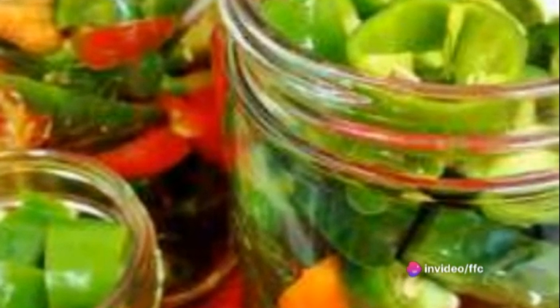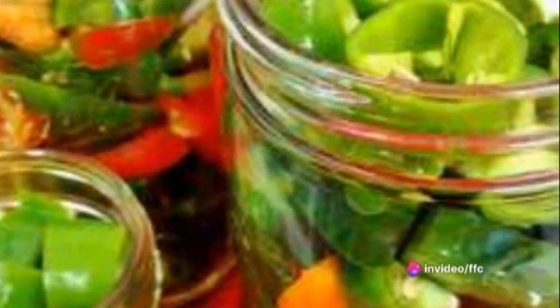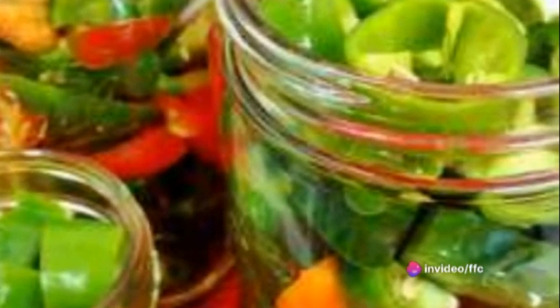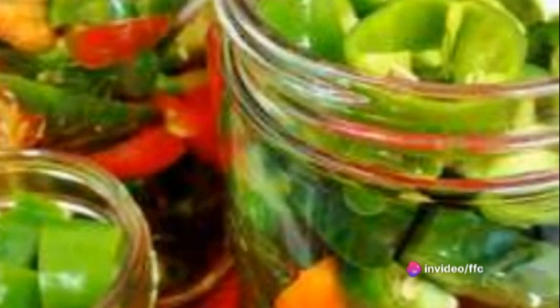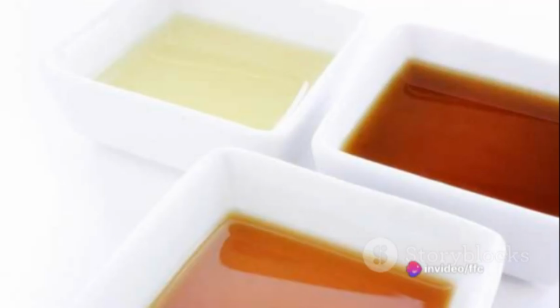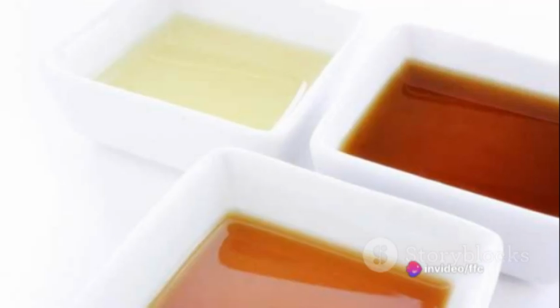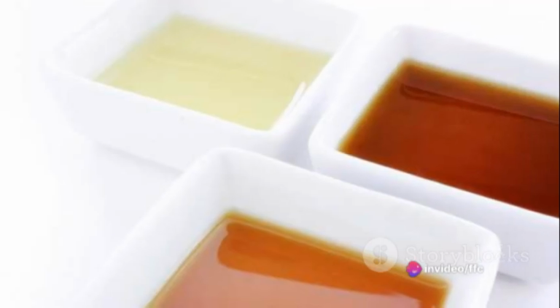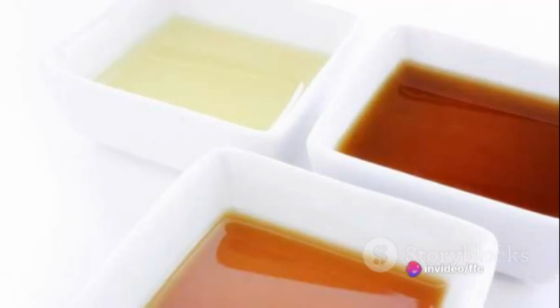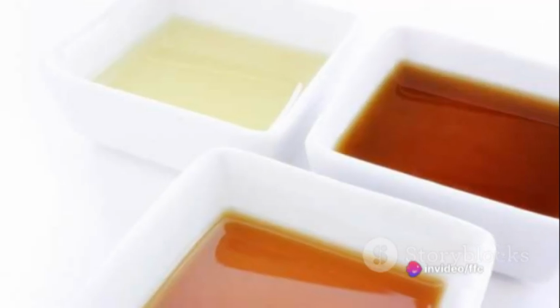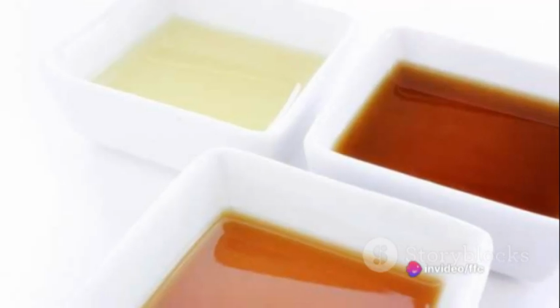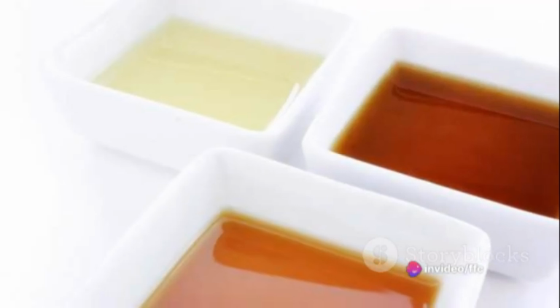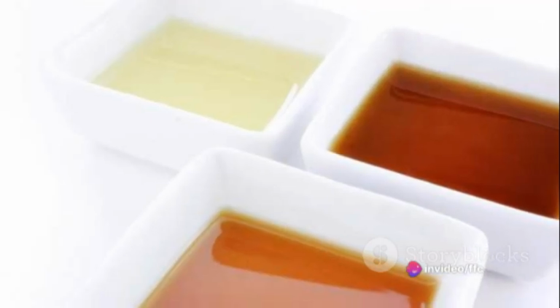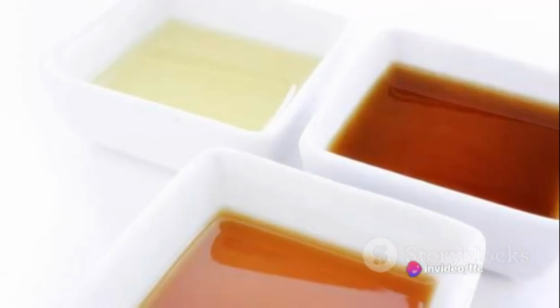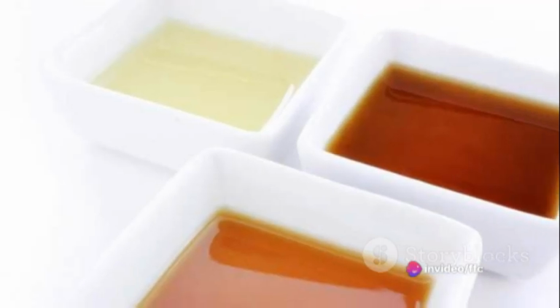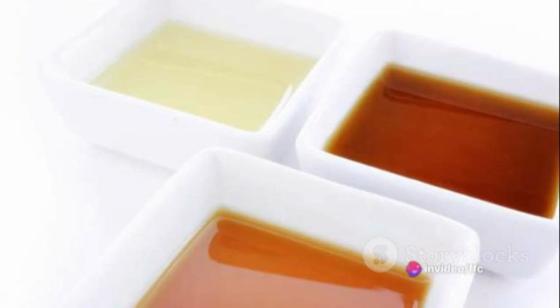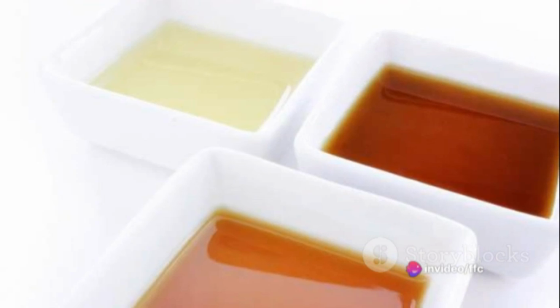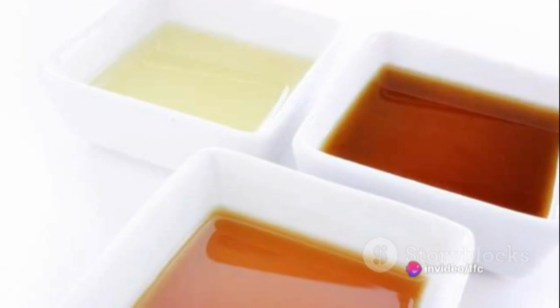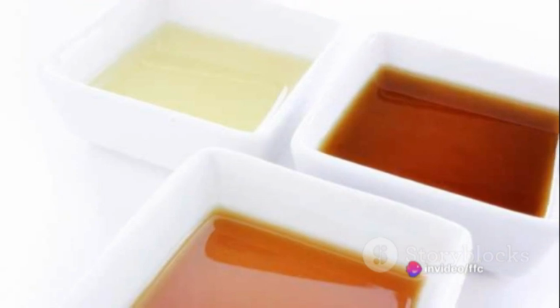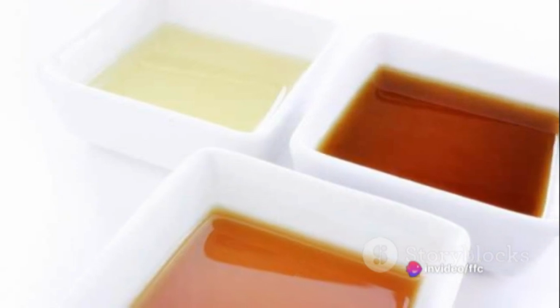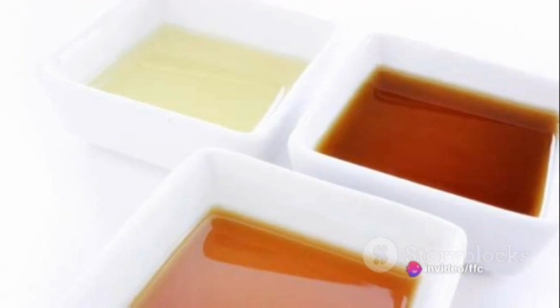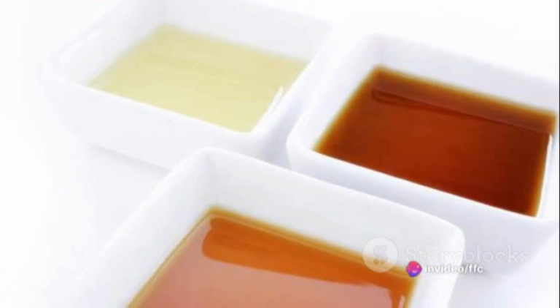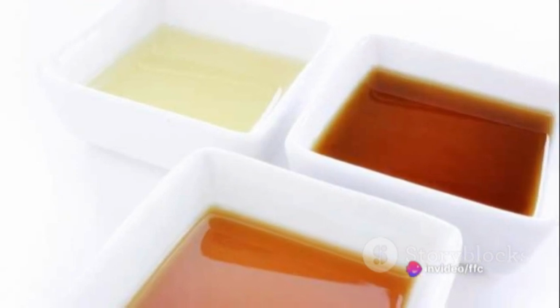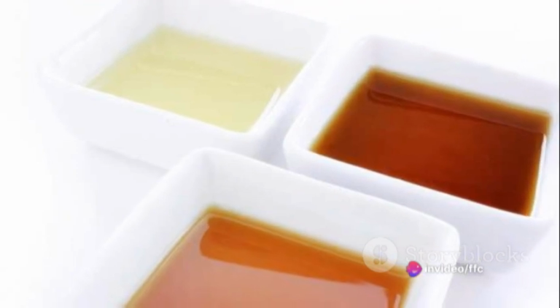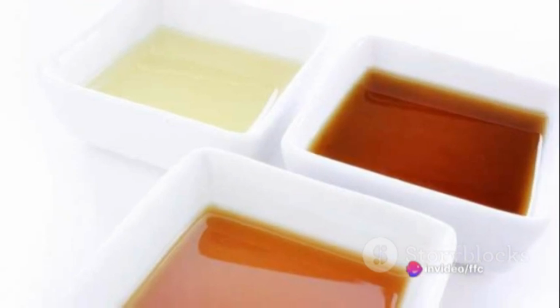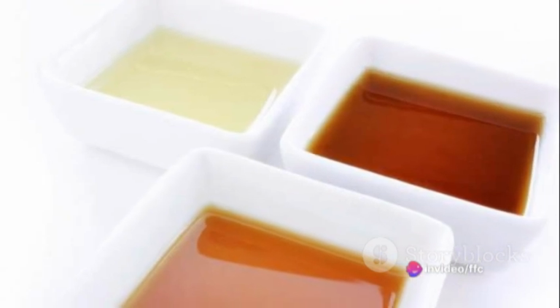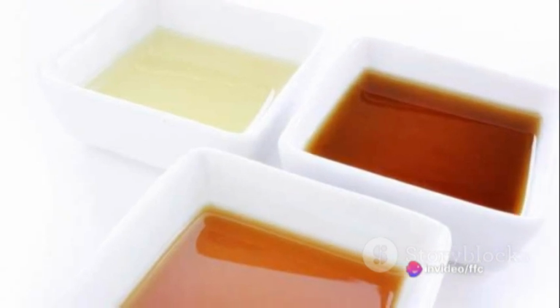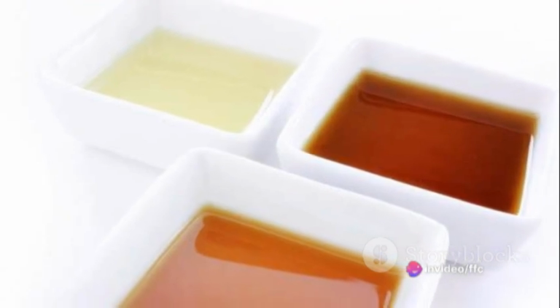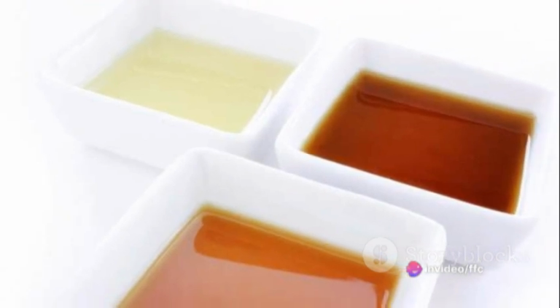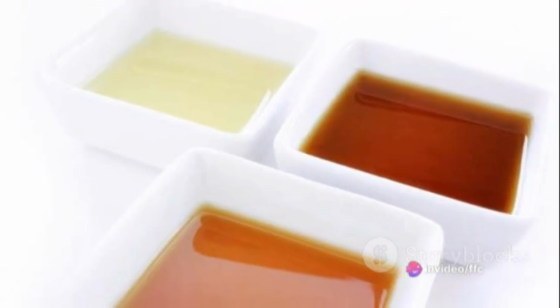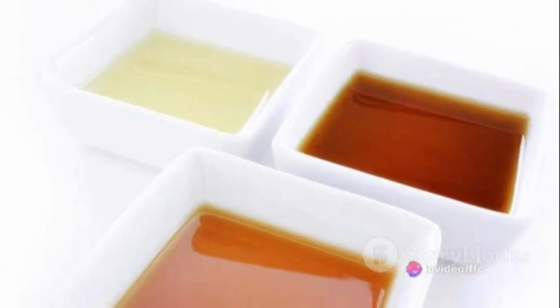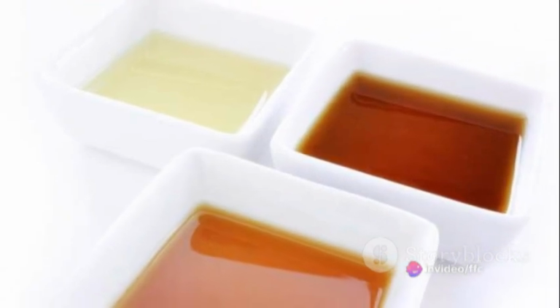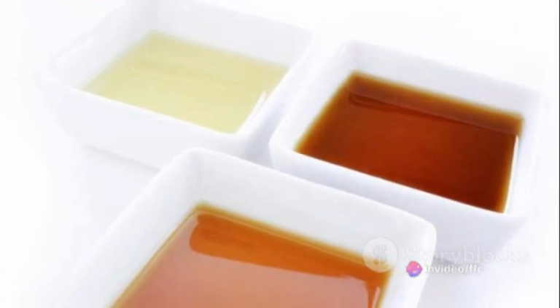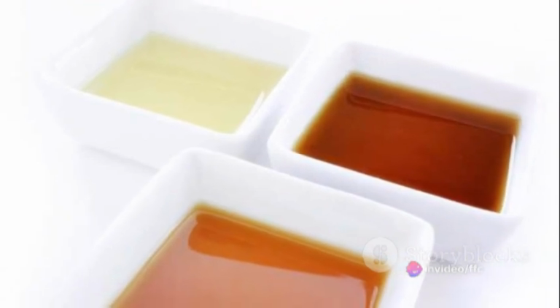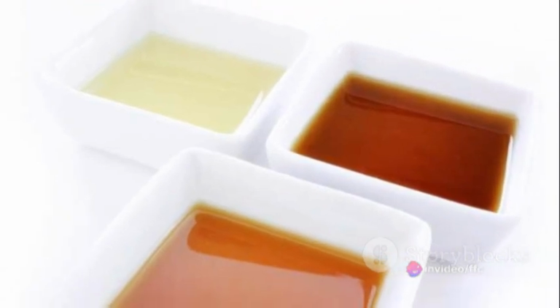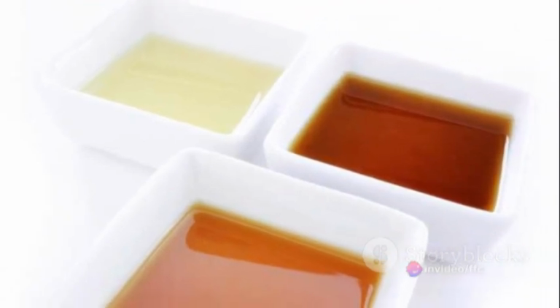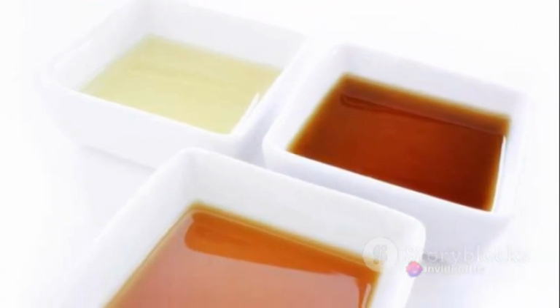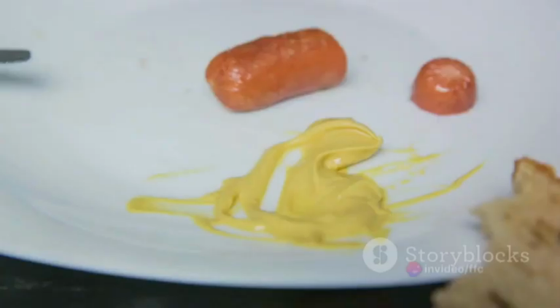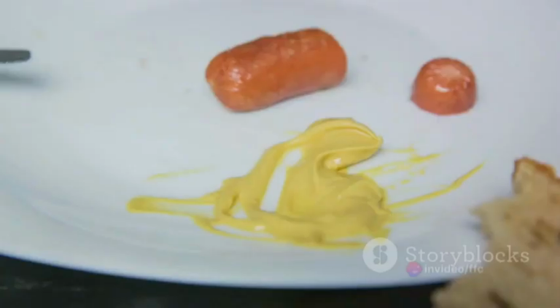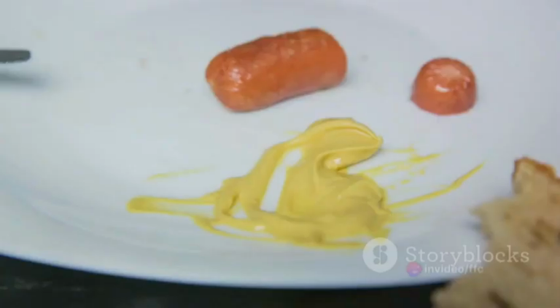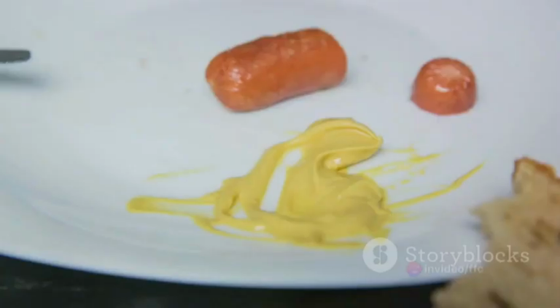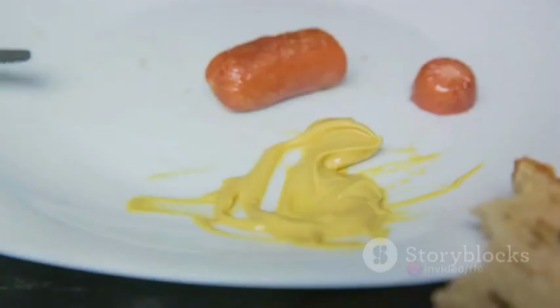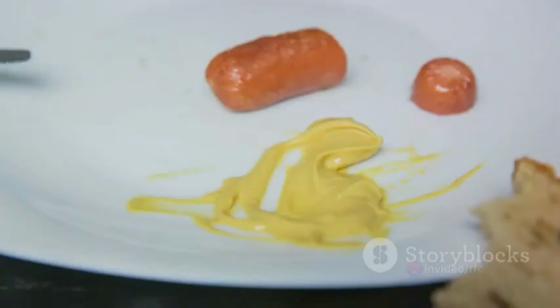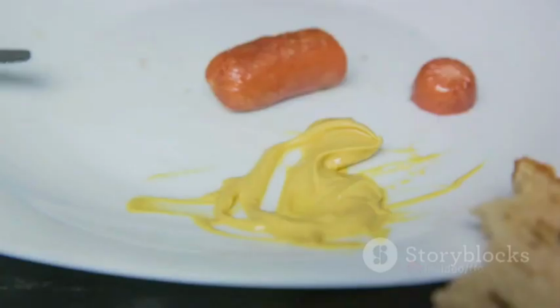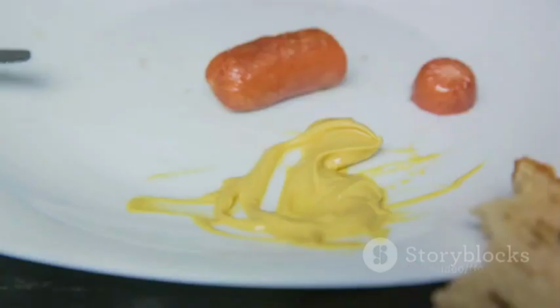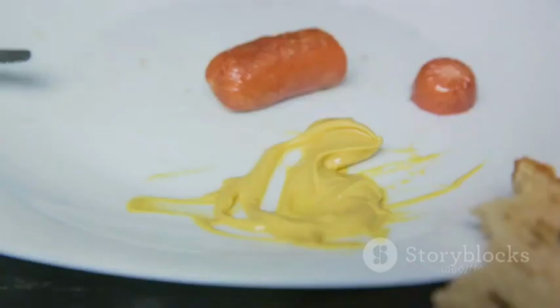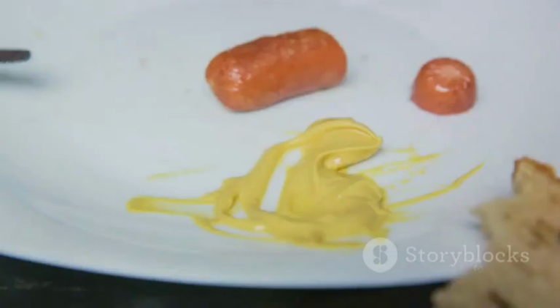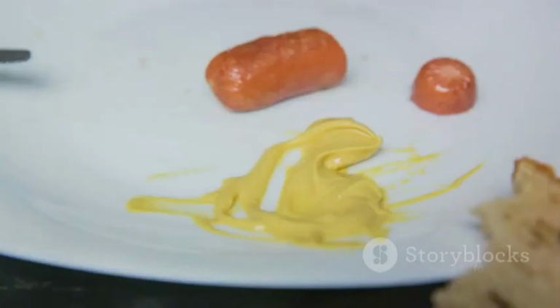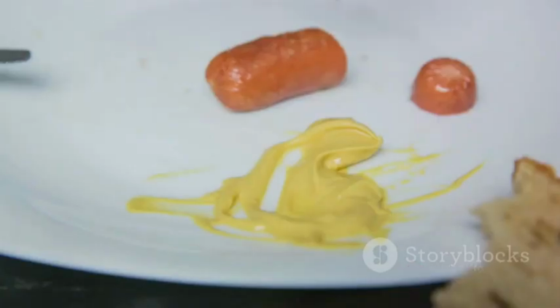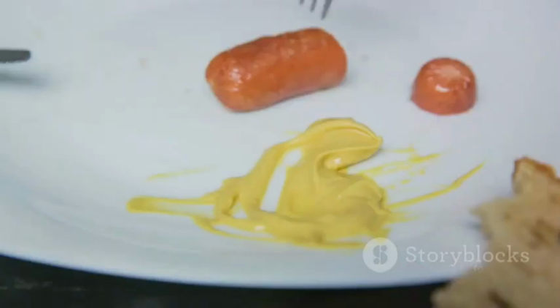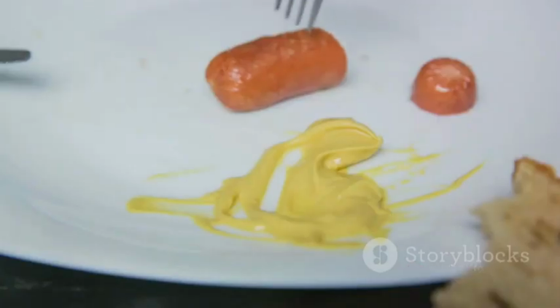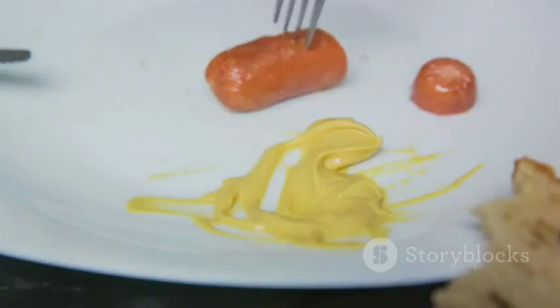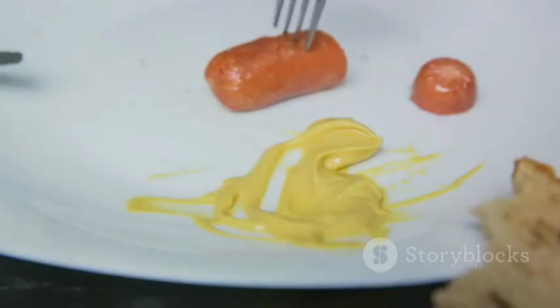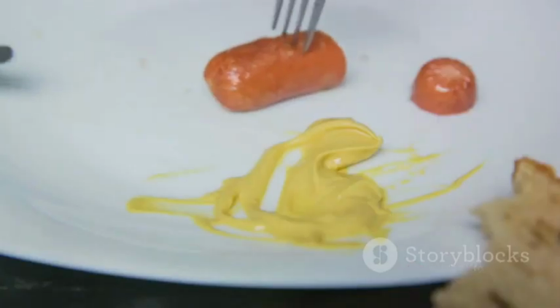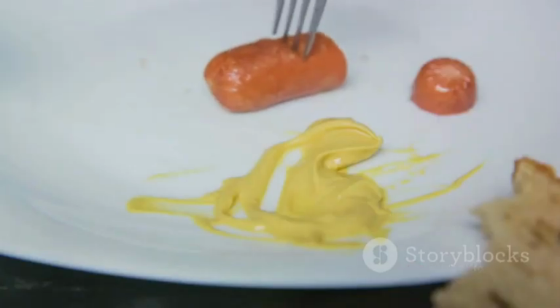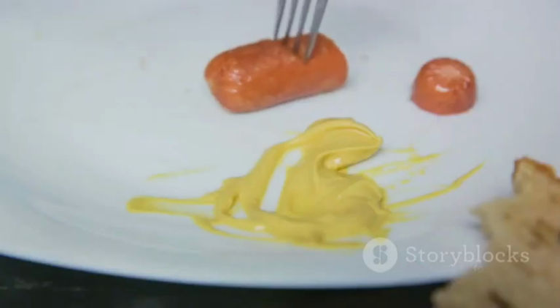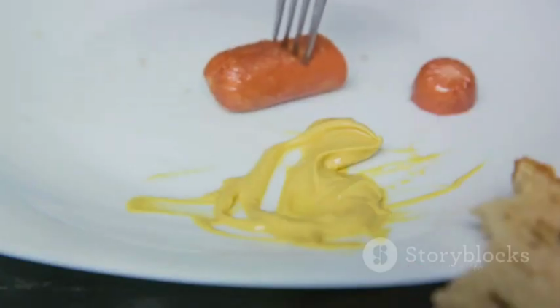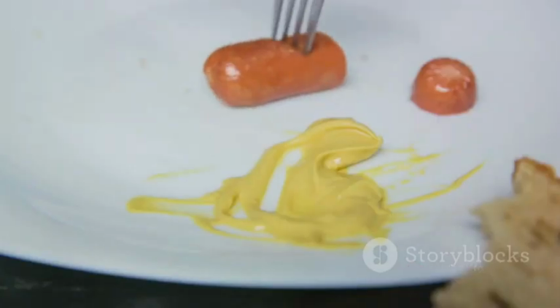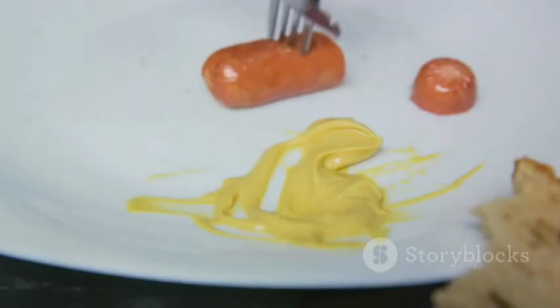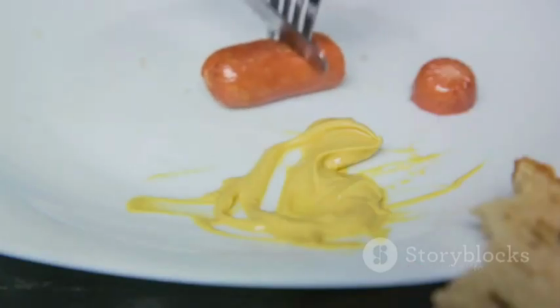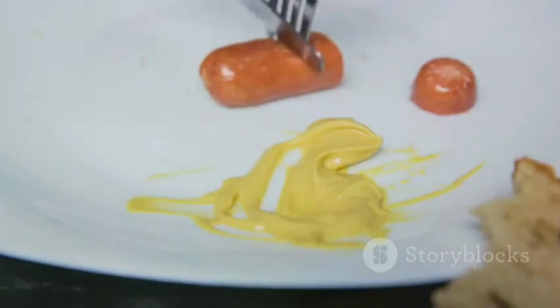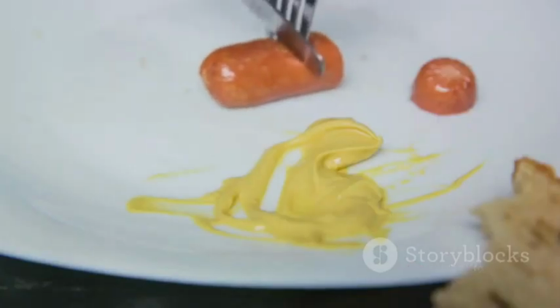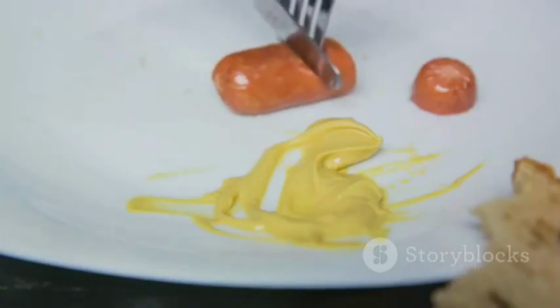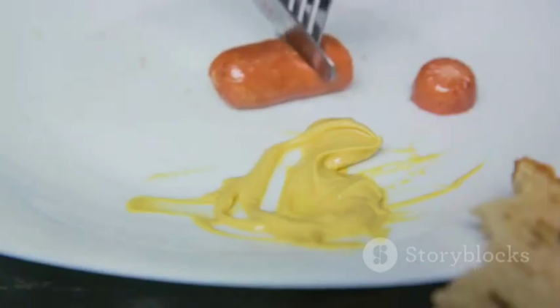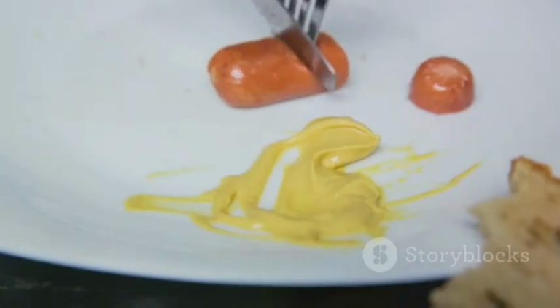While they're cooling, you can whip up a dipping sauce. Ranch, spicy mayo or even a tangy barbecue could work wonders.